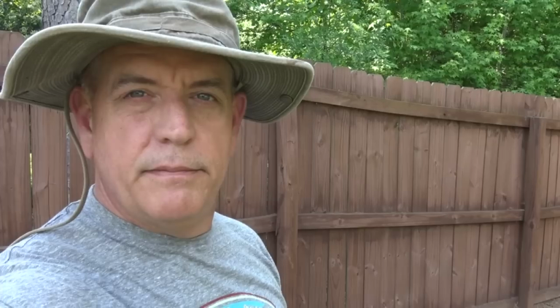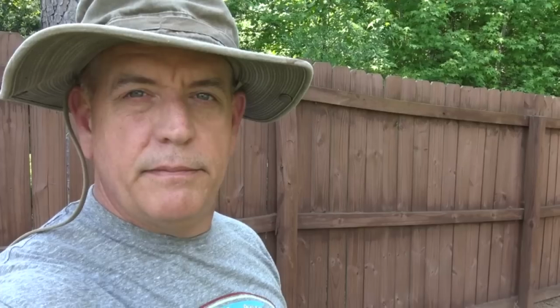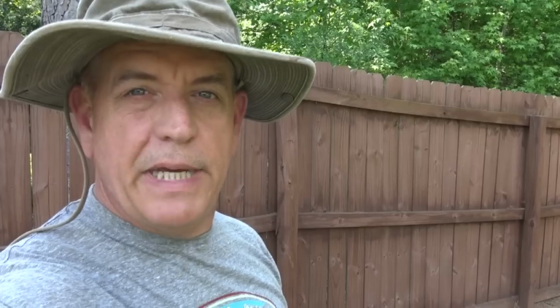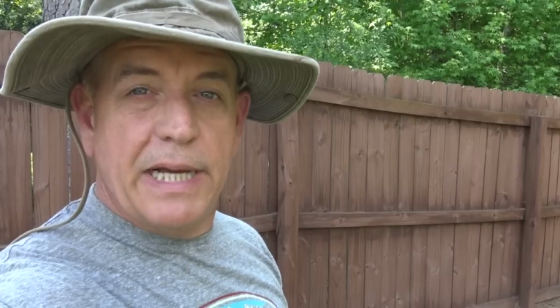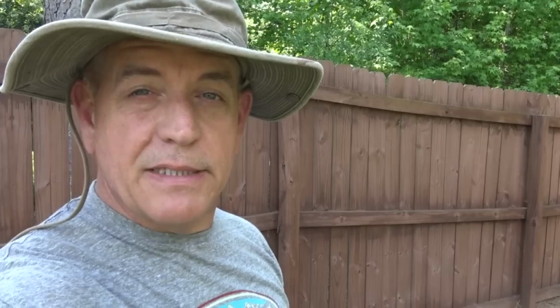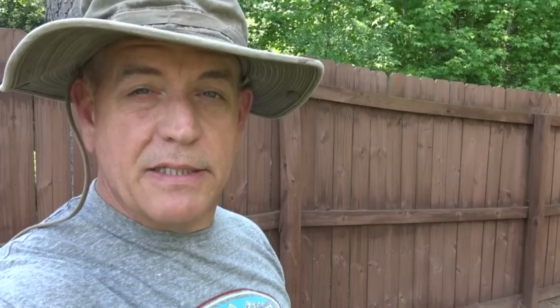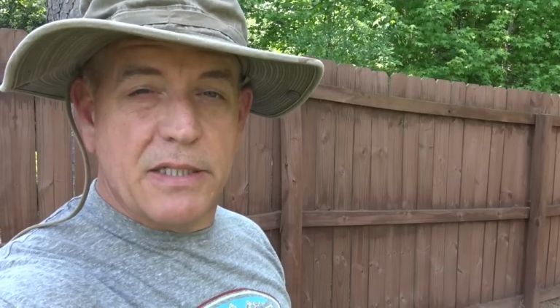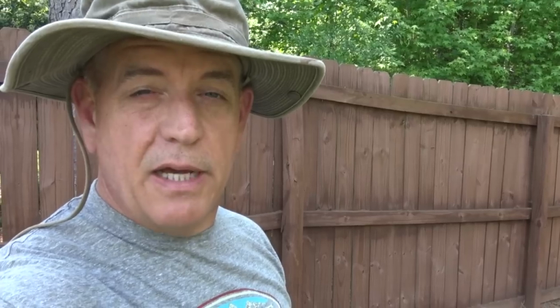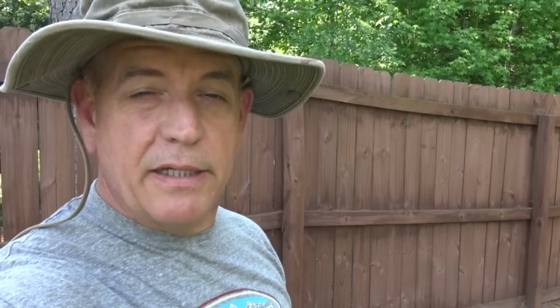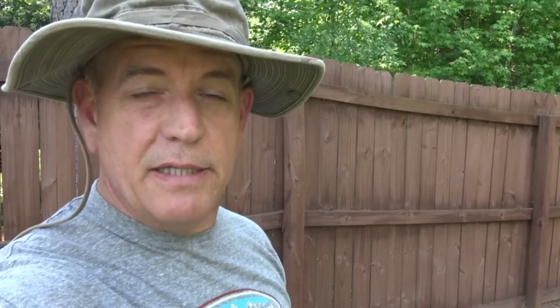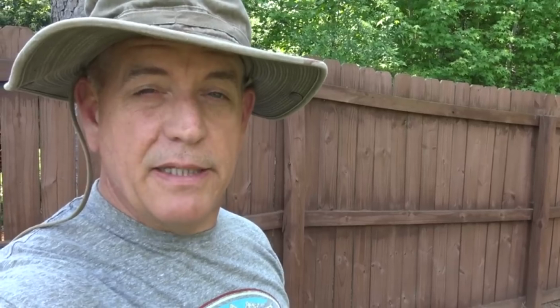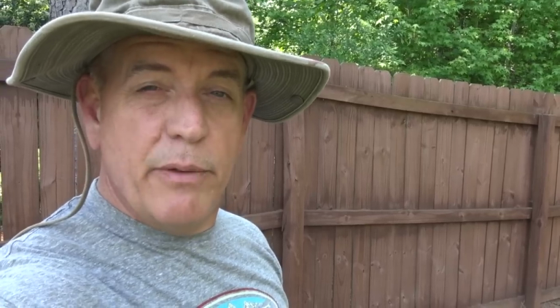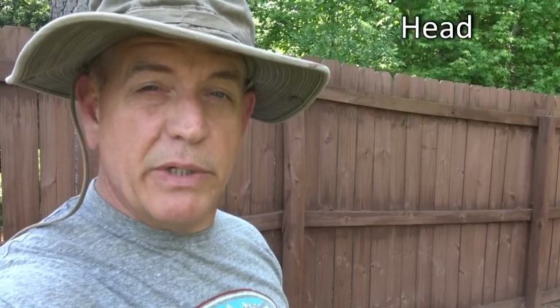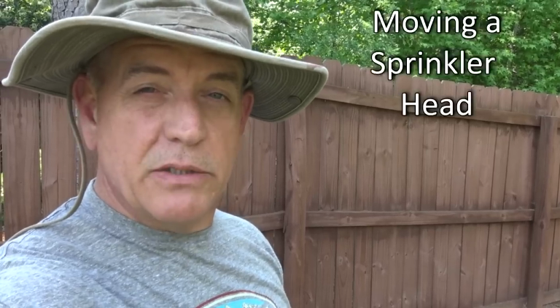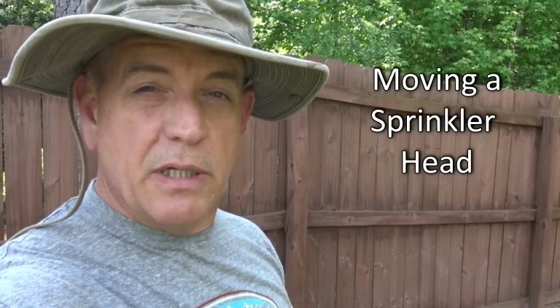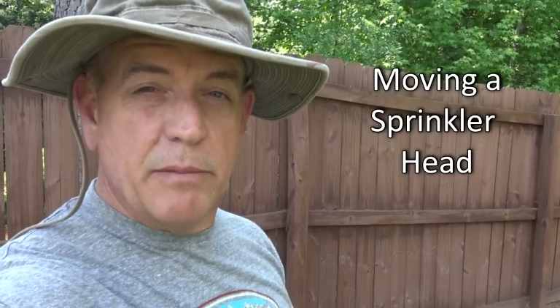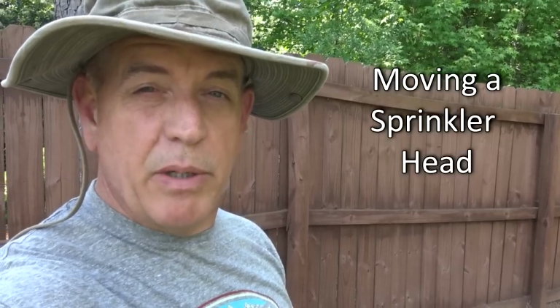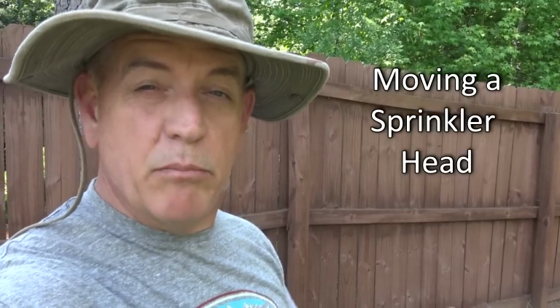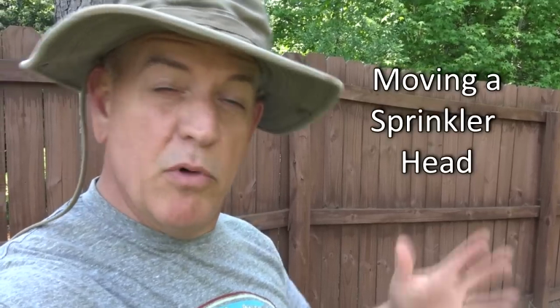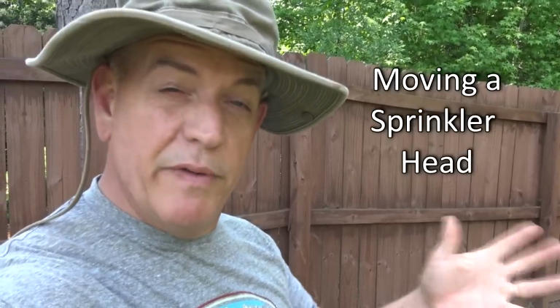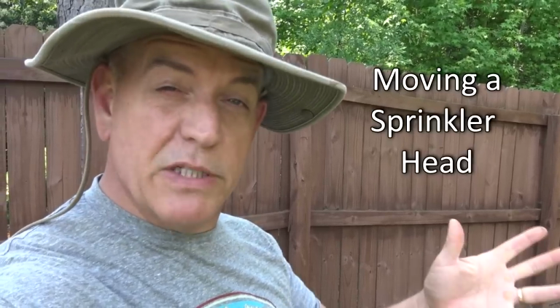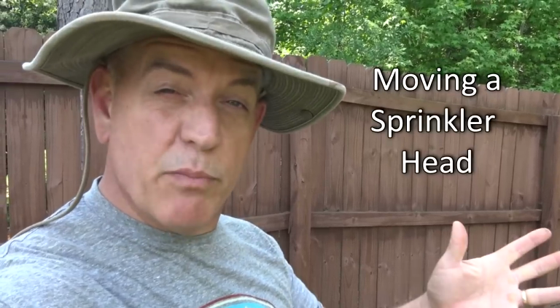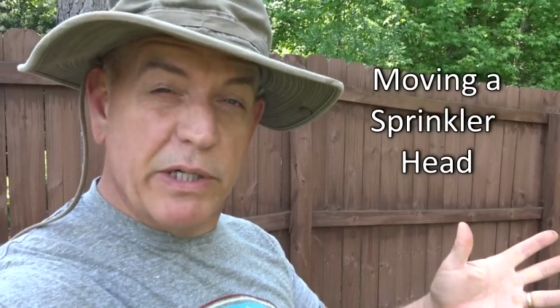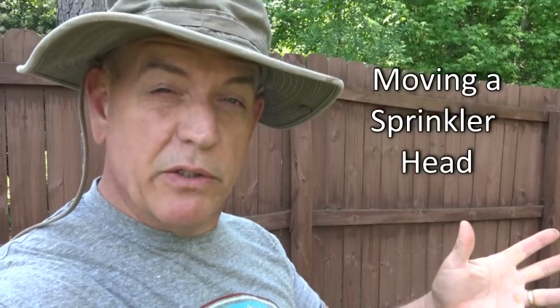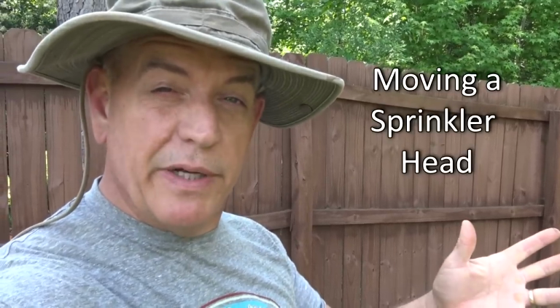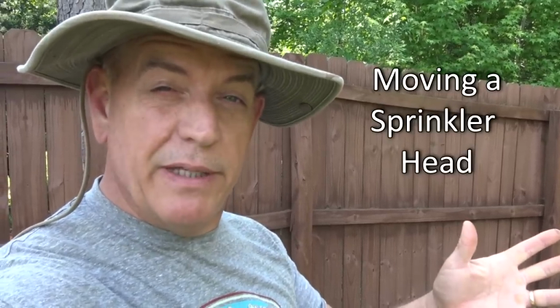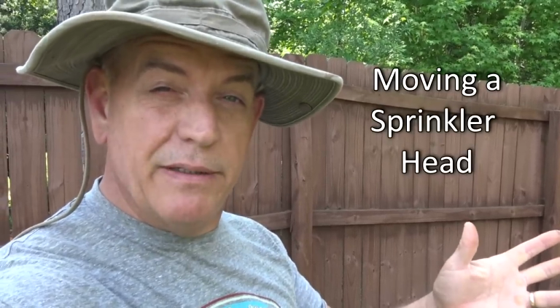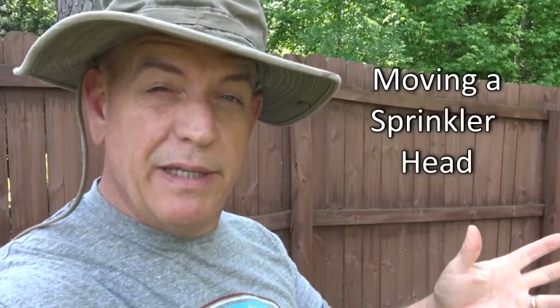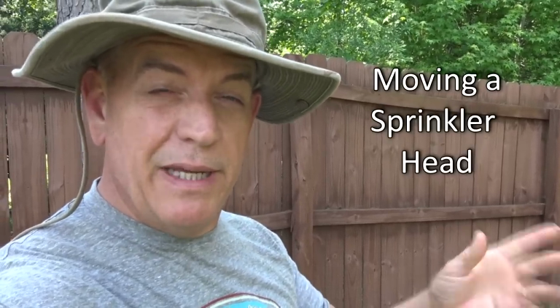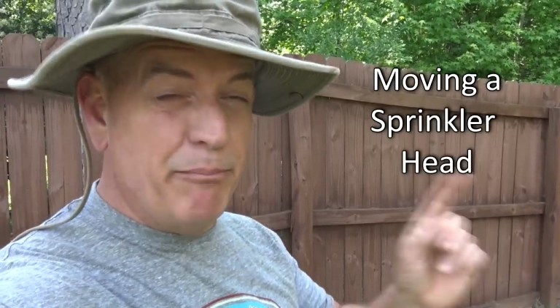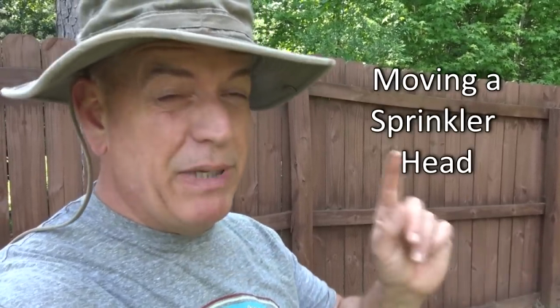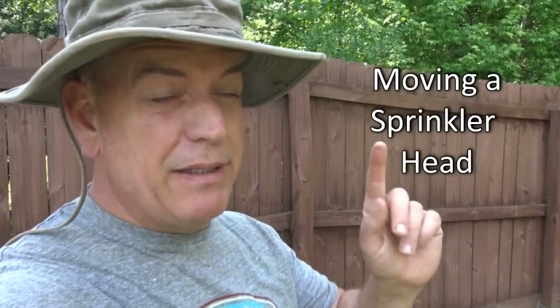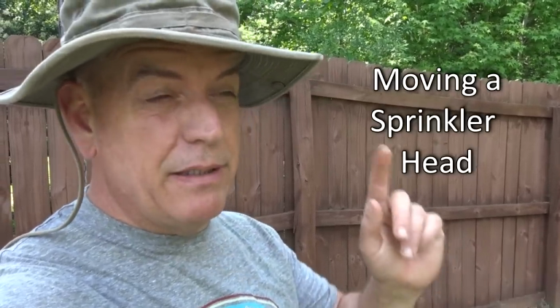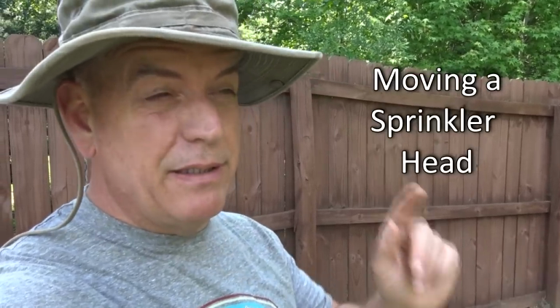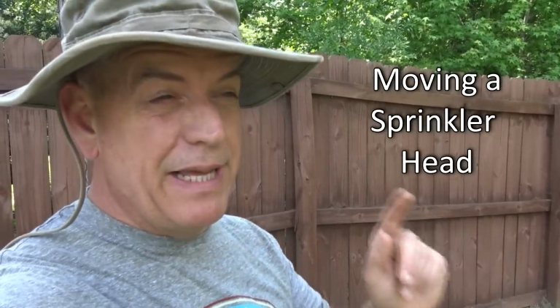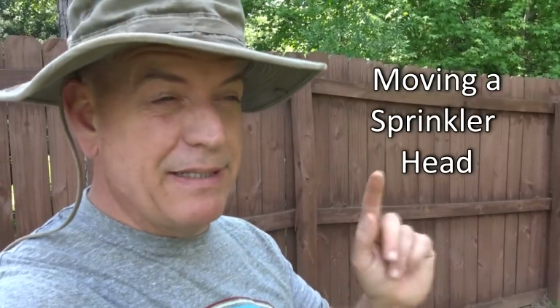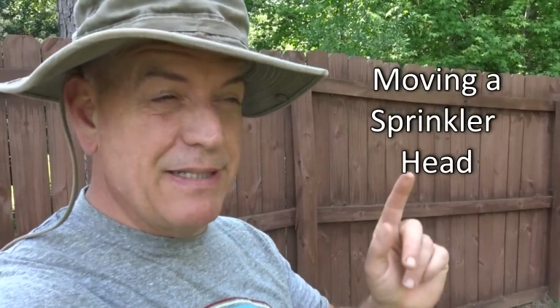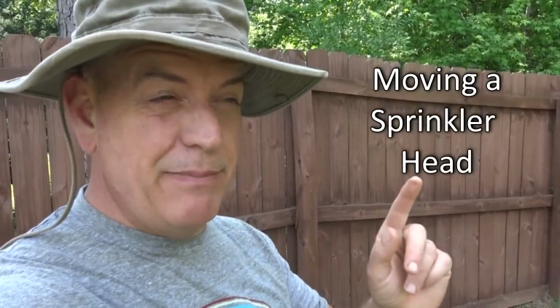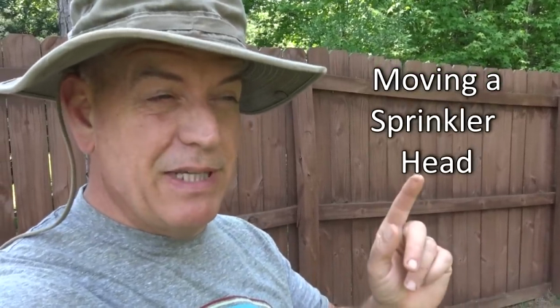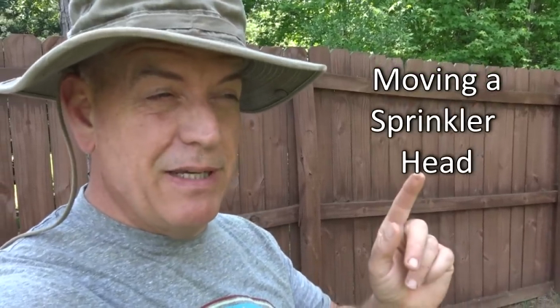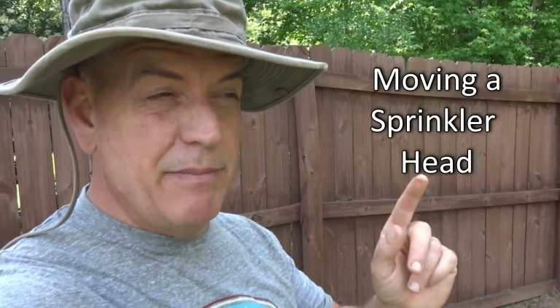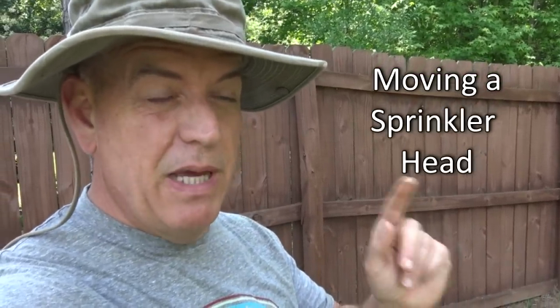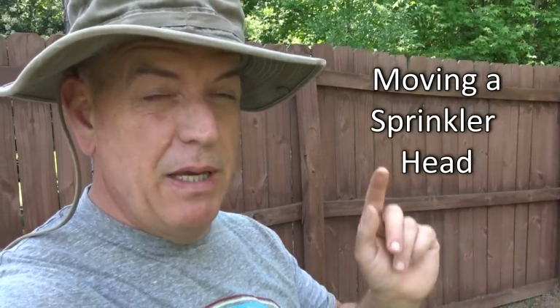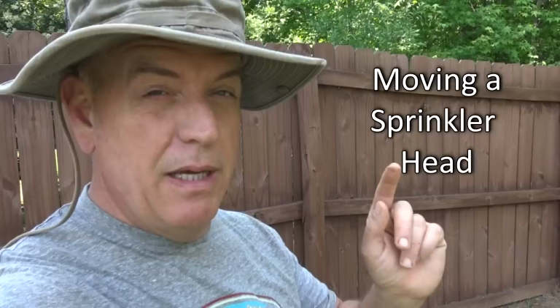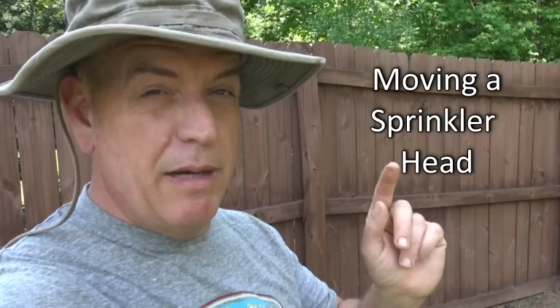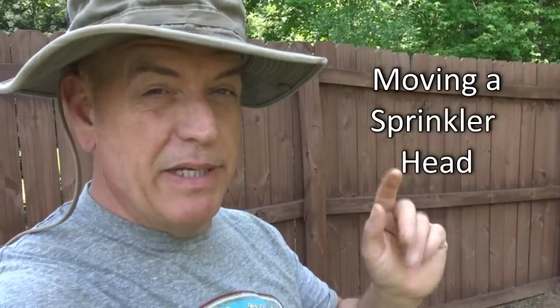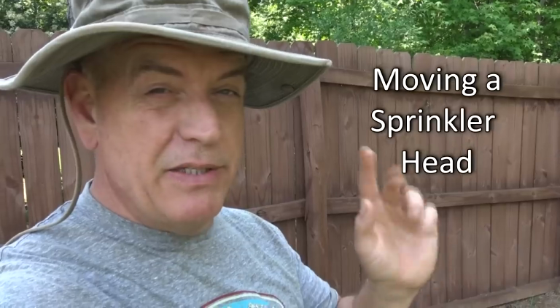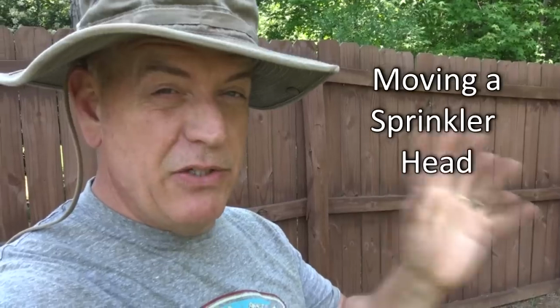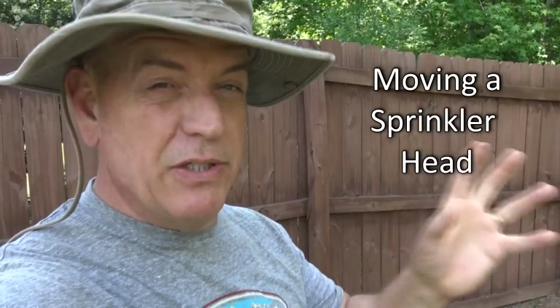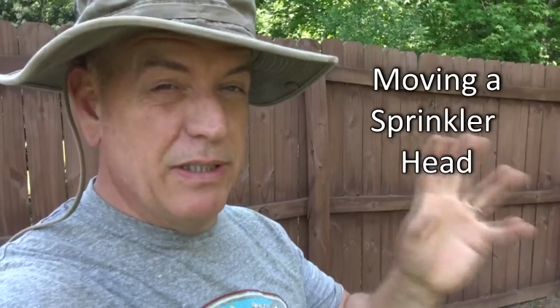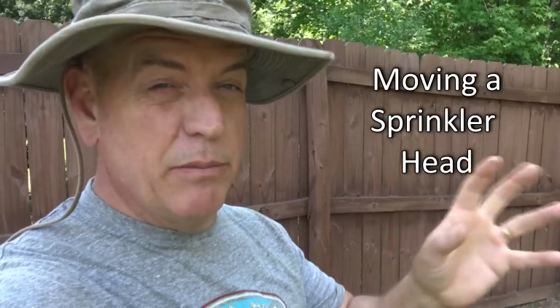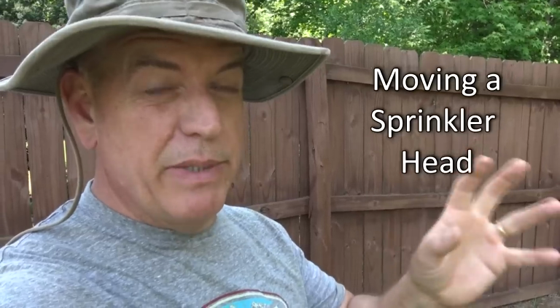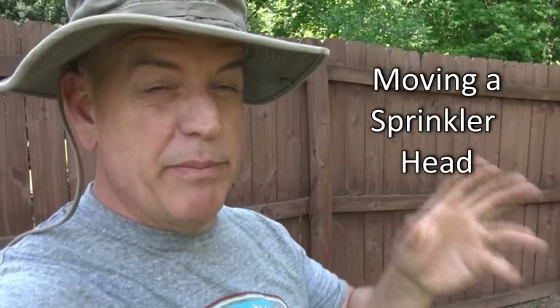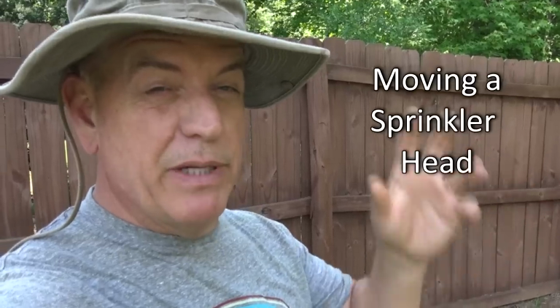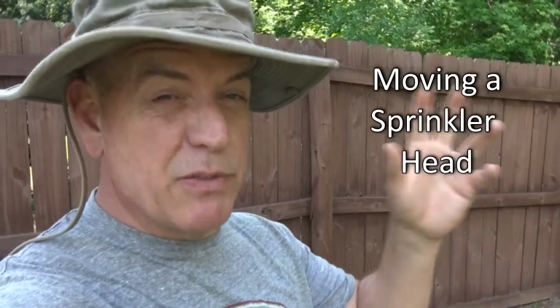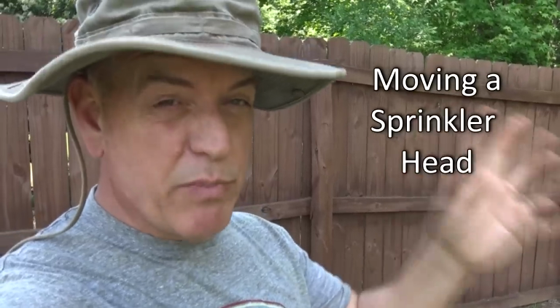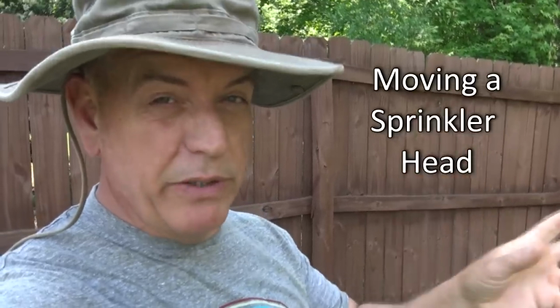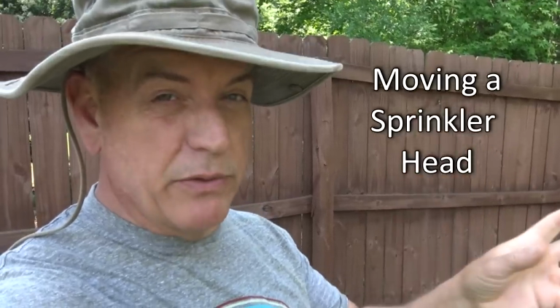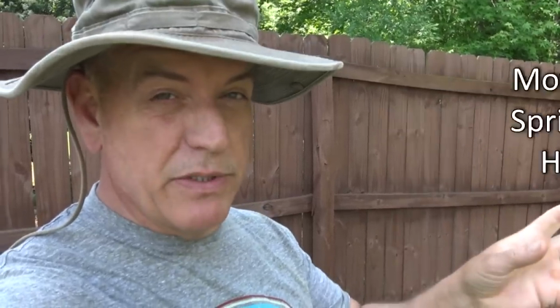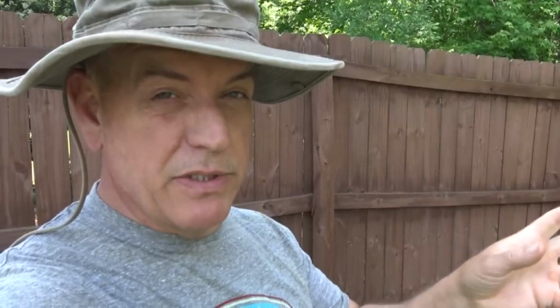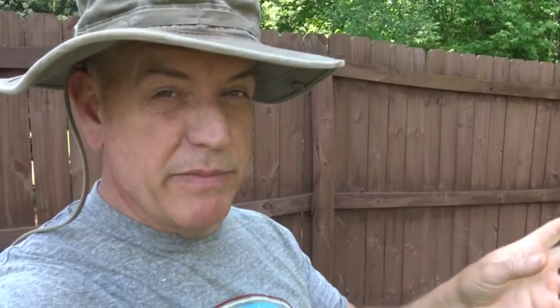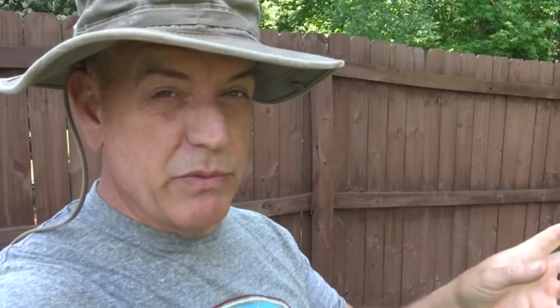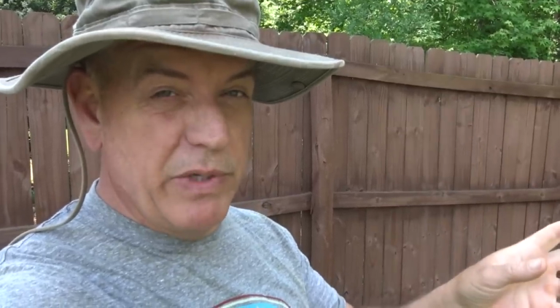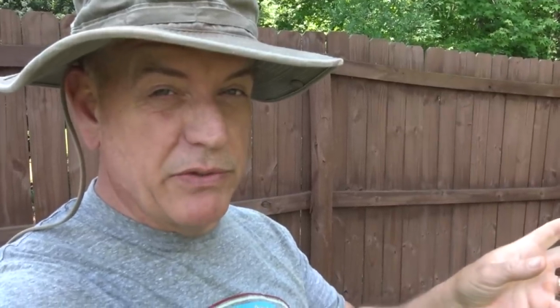Hey guys, it's Doc, and today we're going to talk about moving a sprinkler head, but at the same time, I'm going to teach you a little bit about a sprinkler system as well.